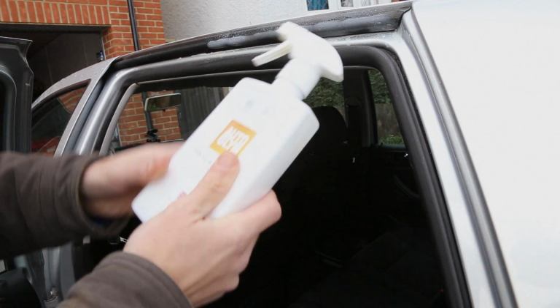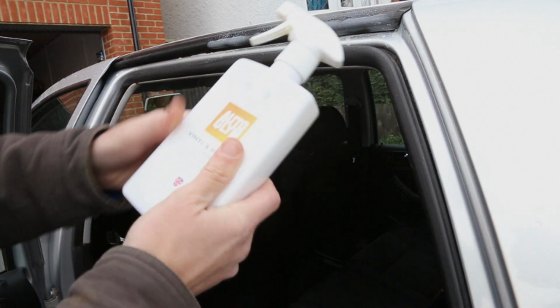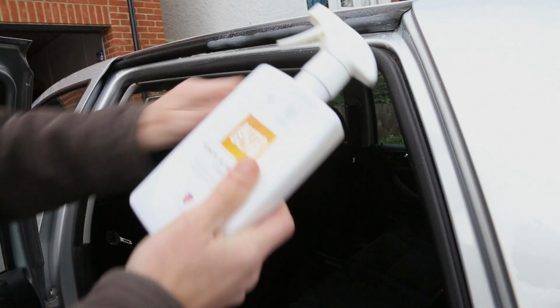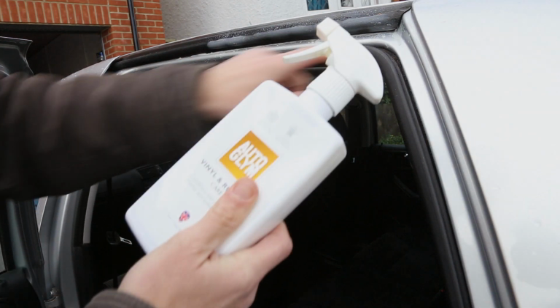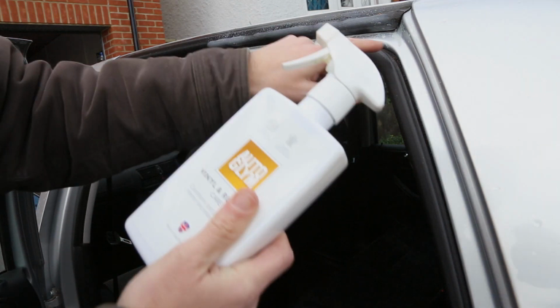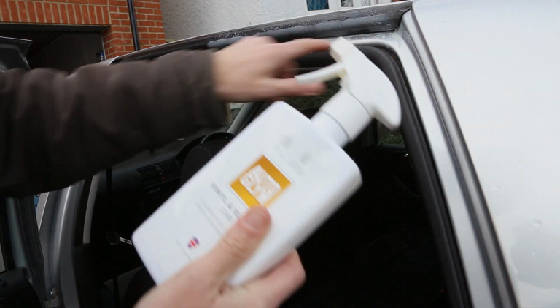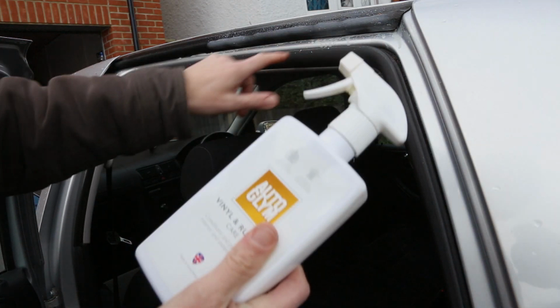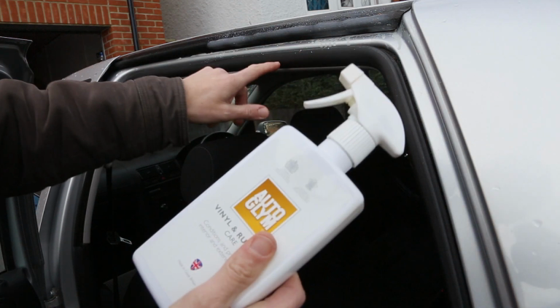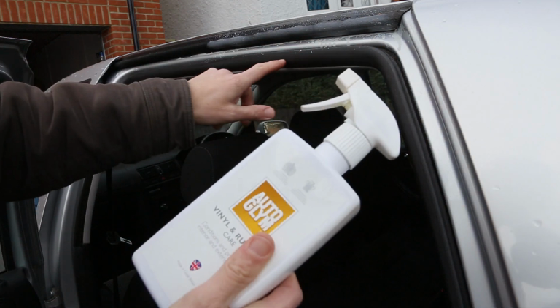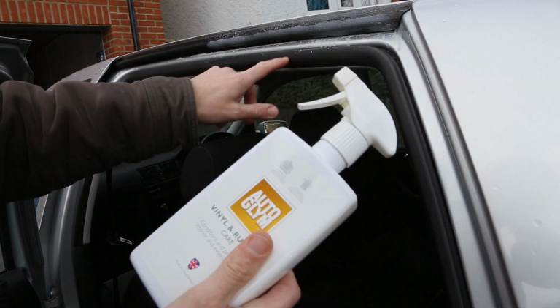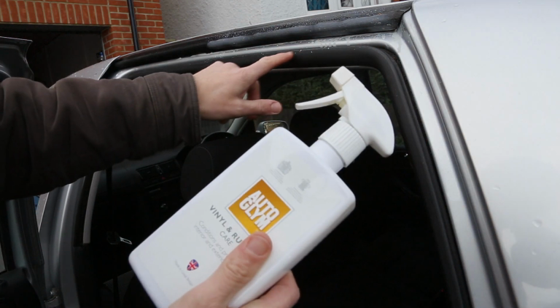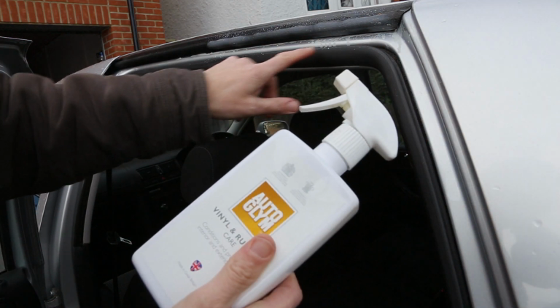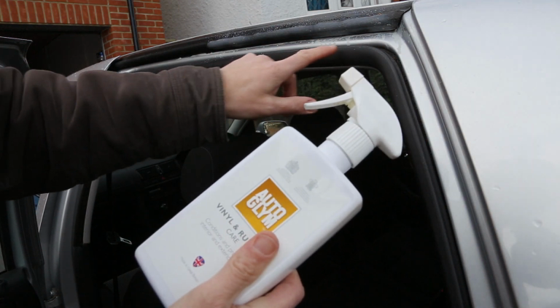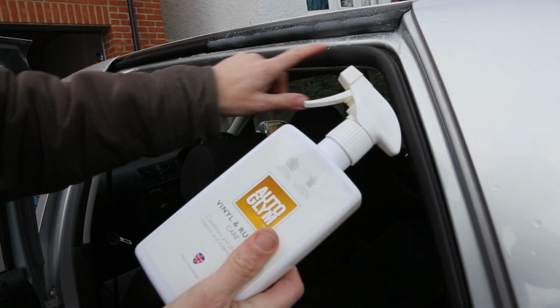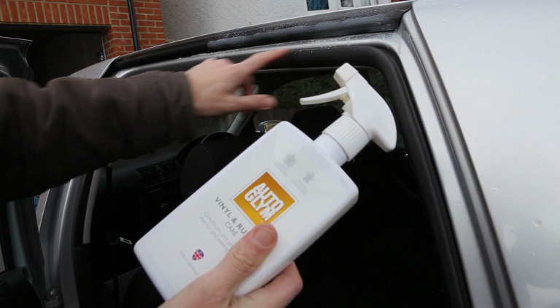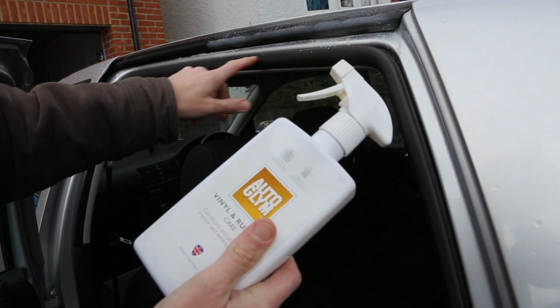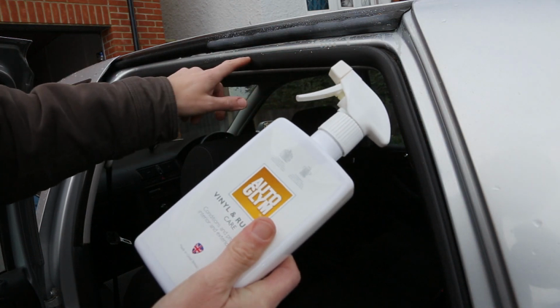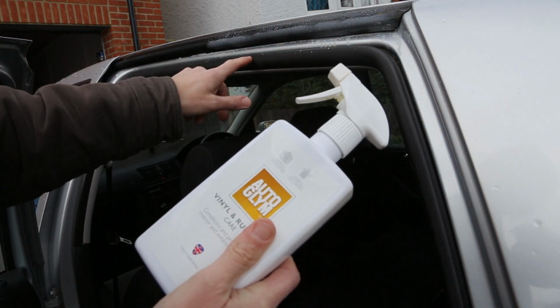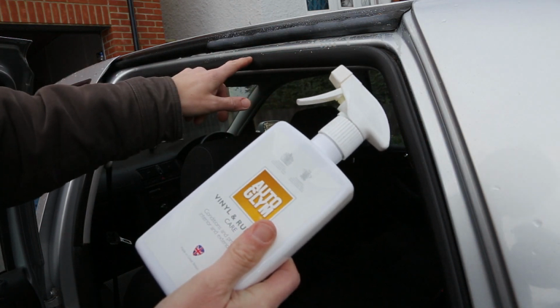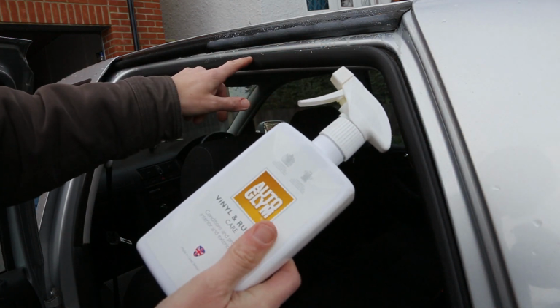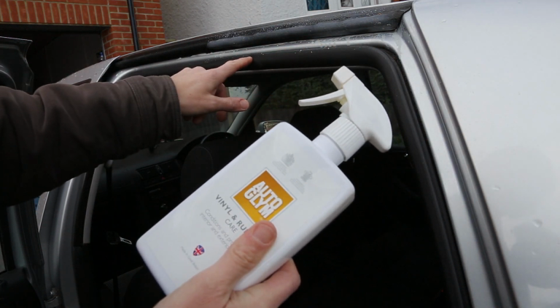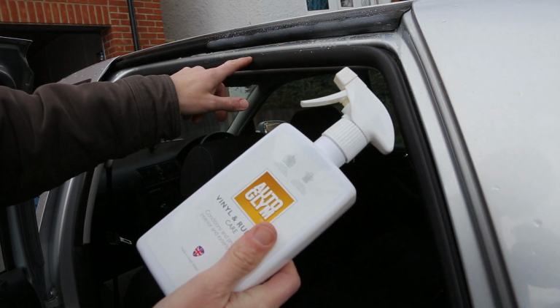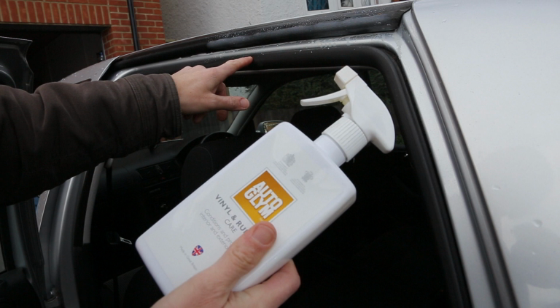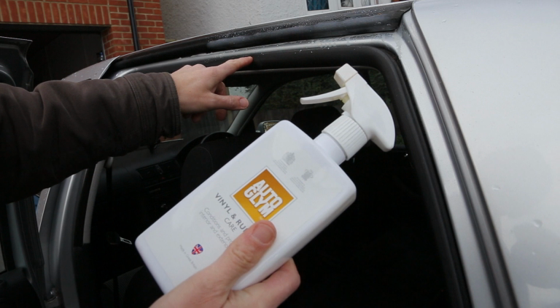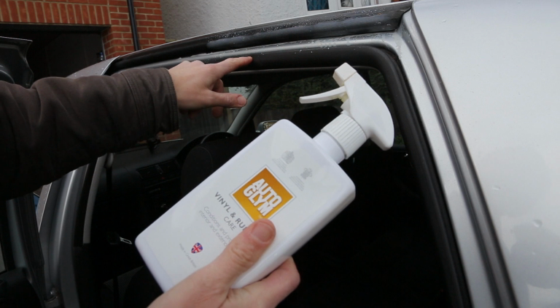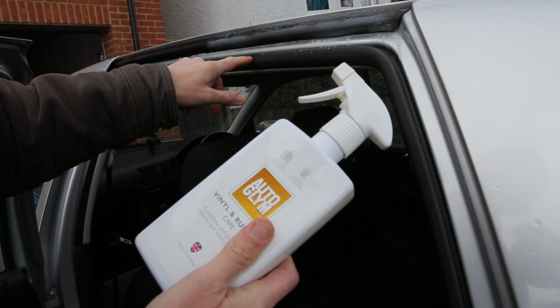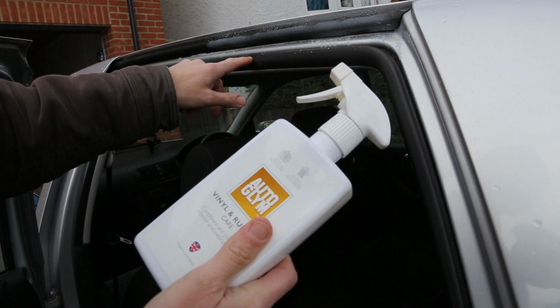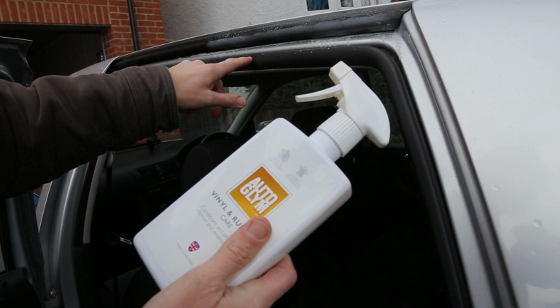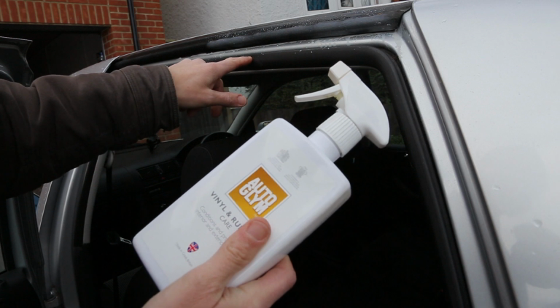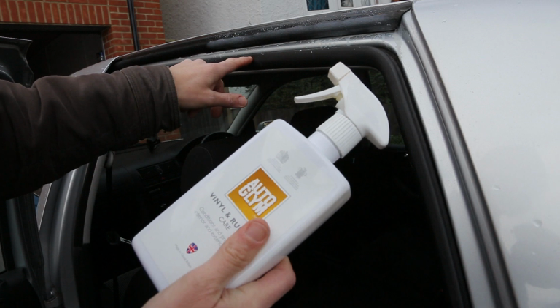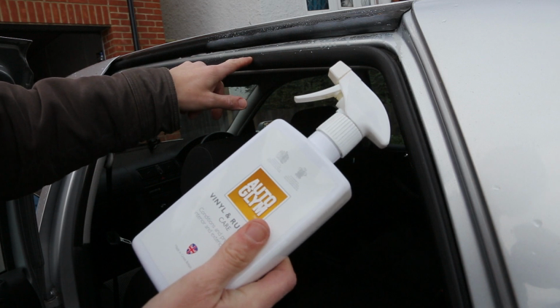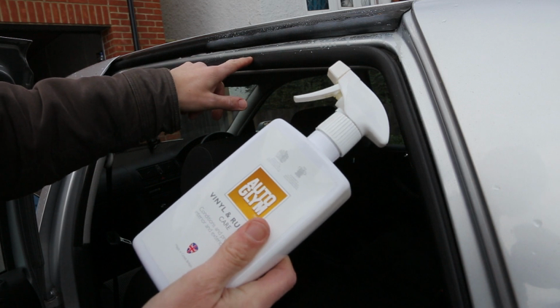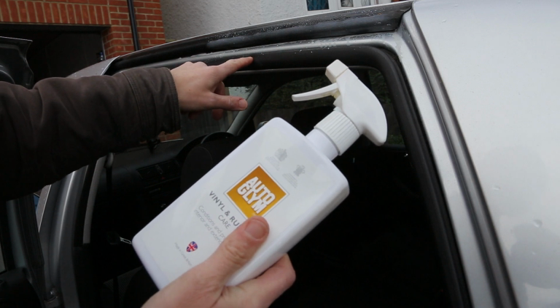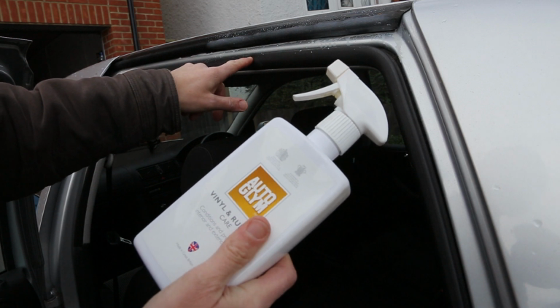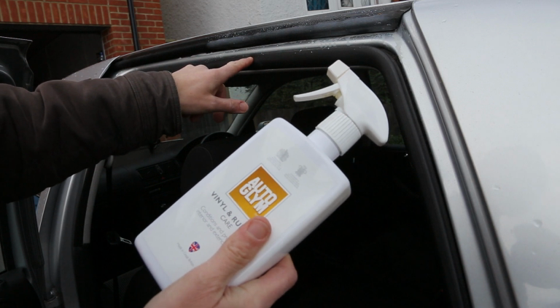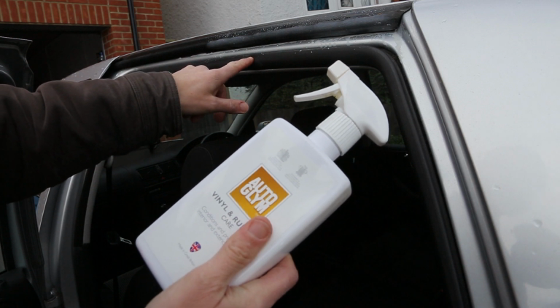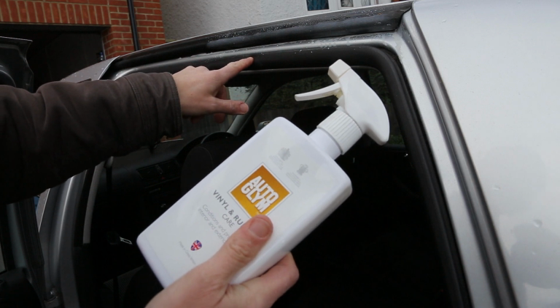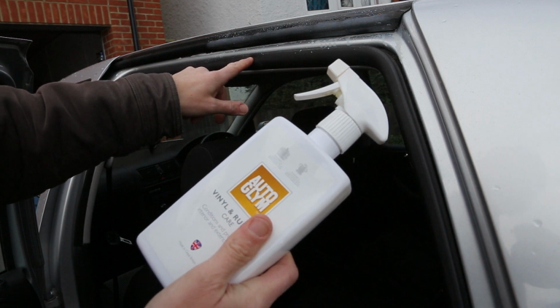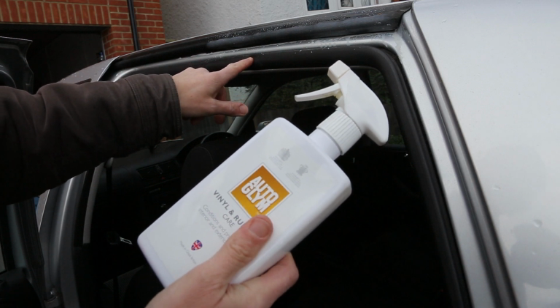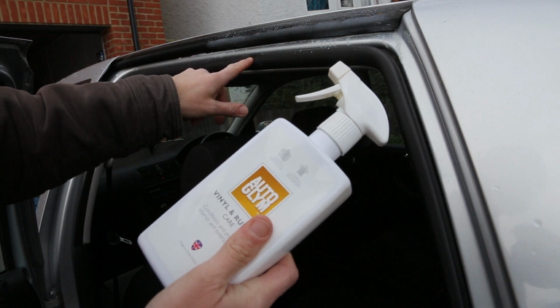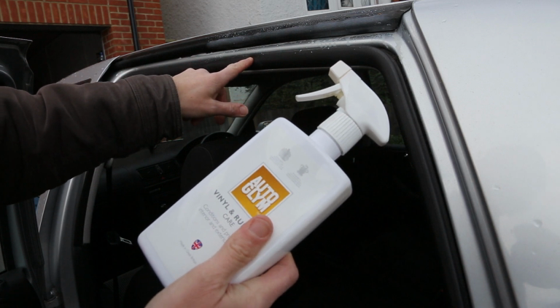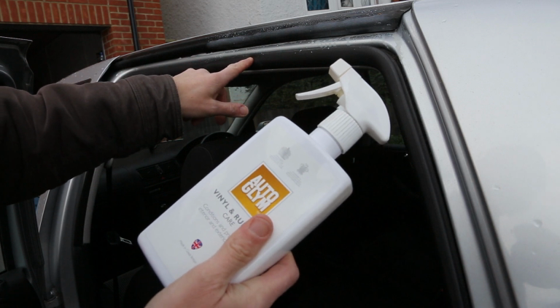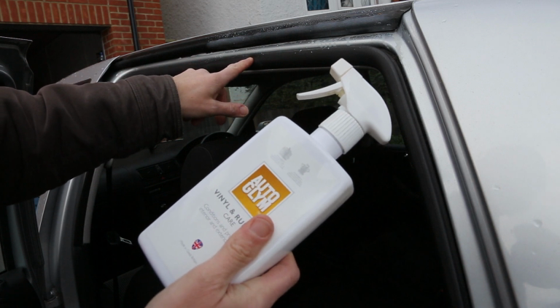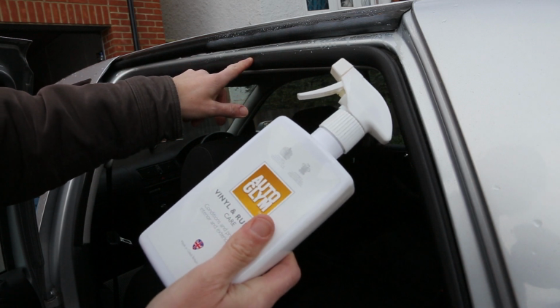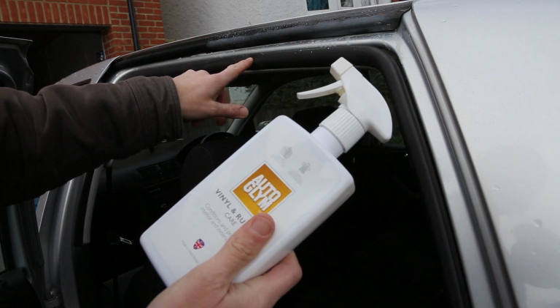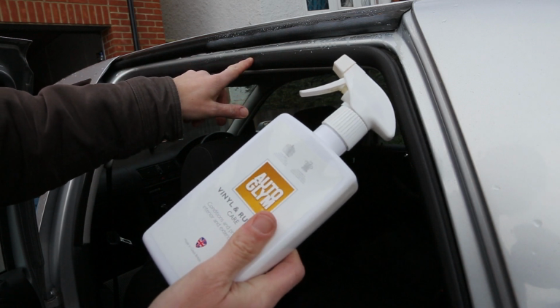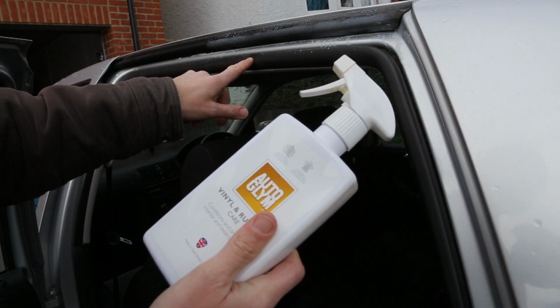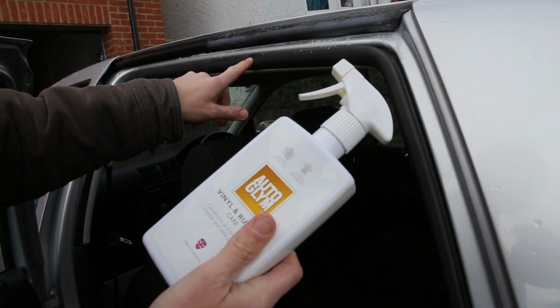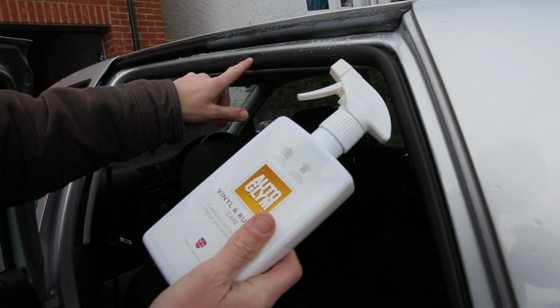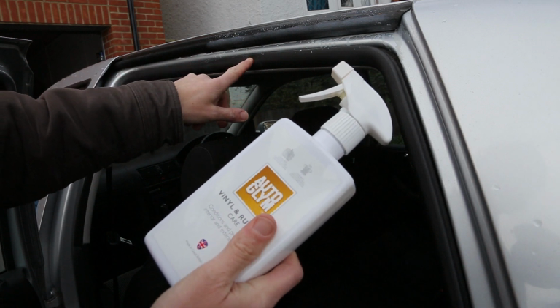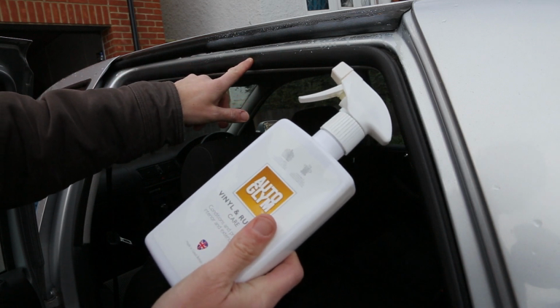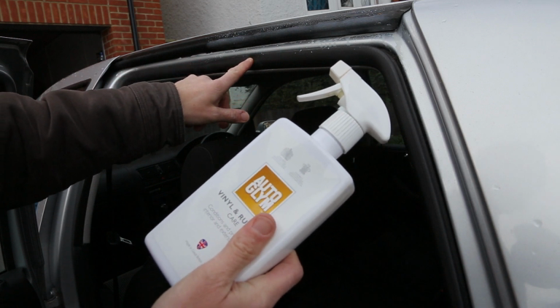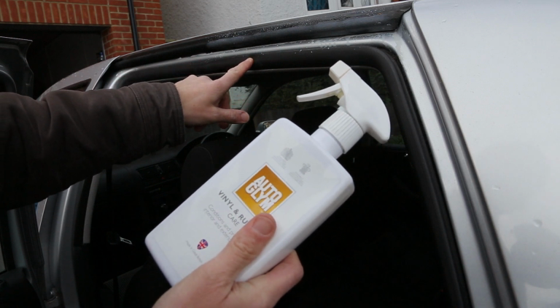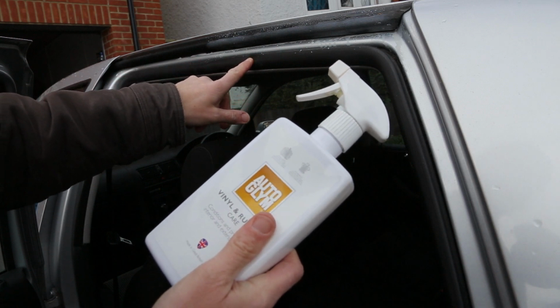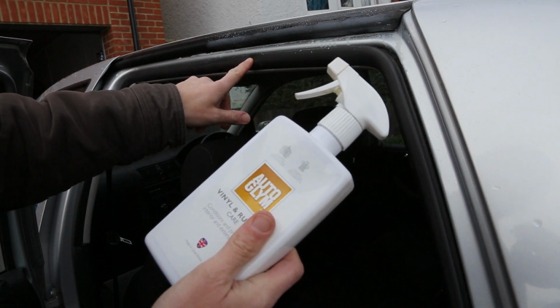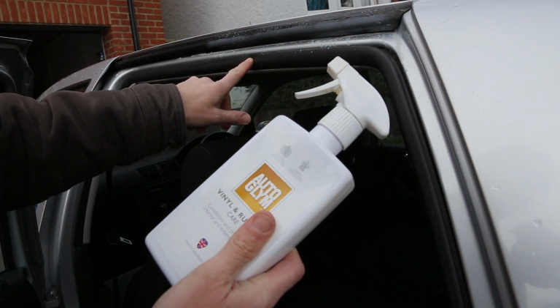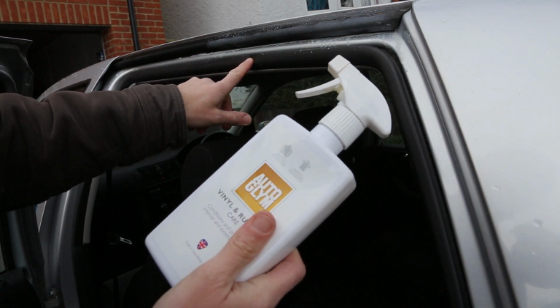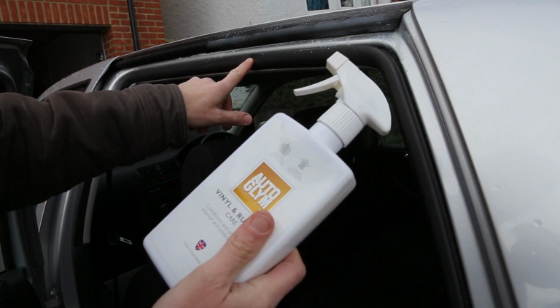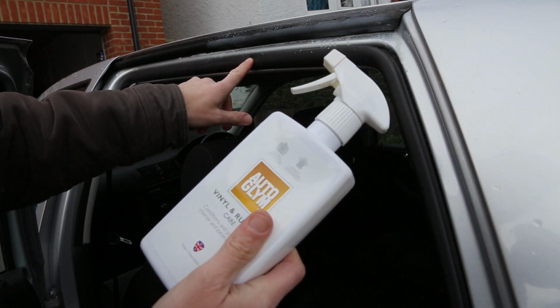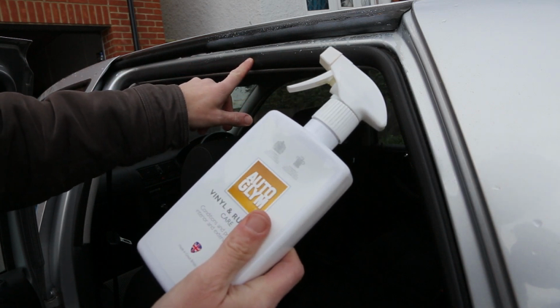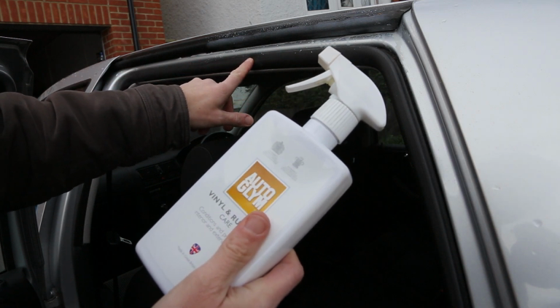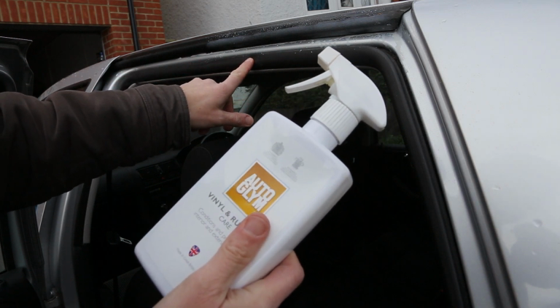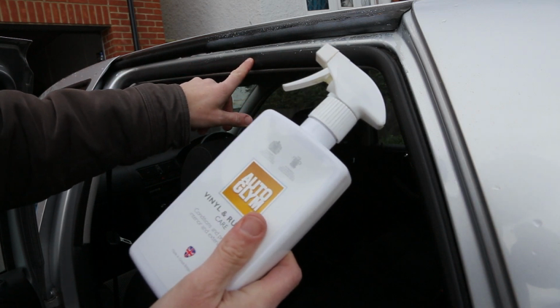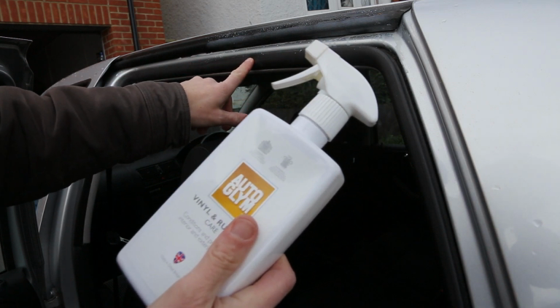We can then just wipe off the residue, and this should then prevent the rubber from sticking in the future.